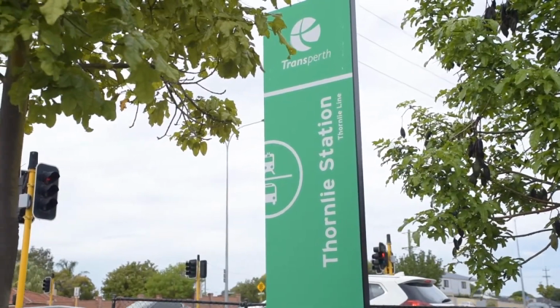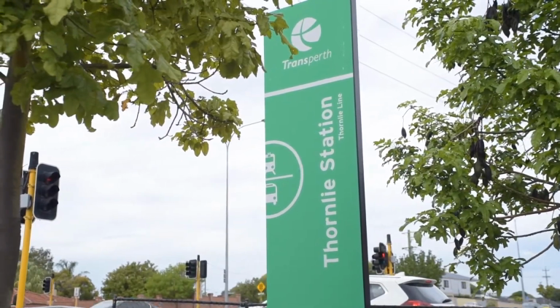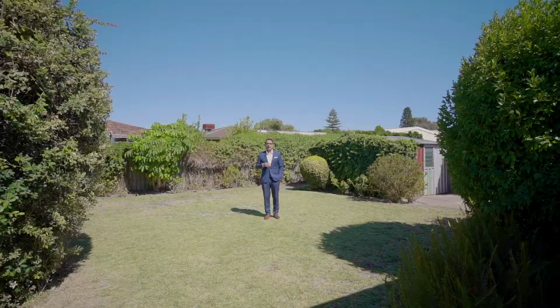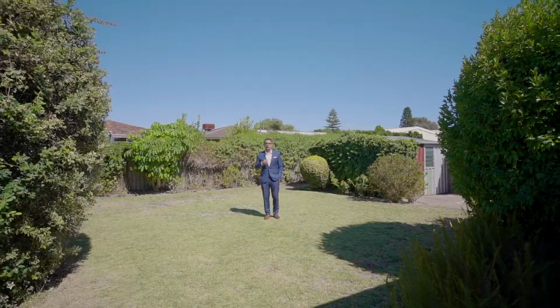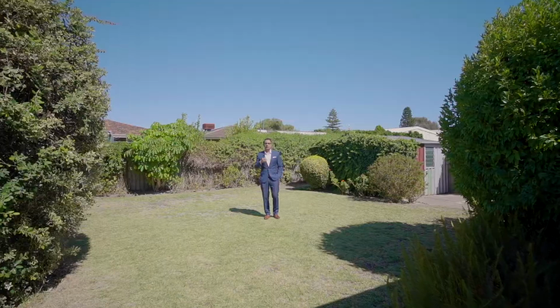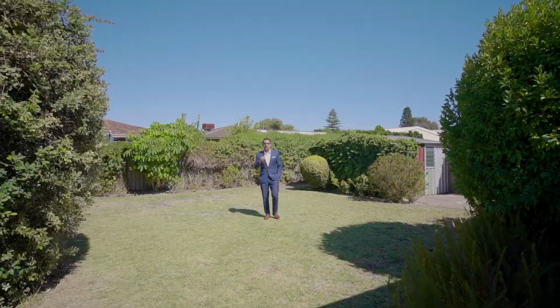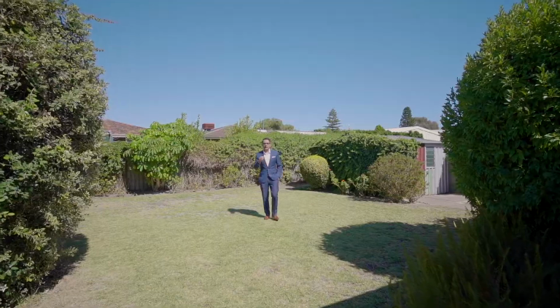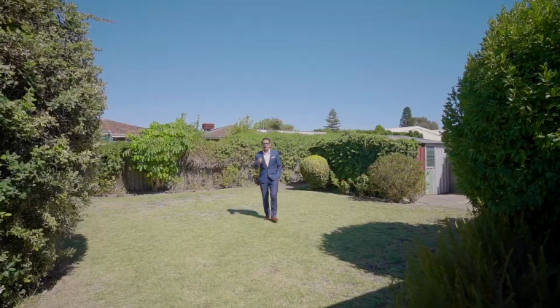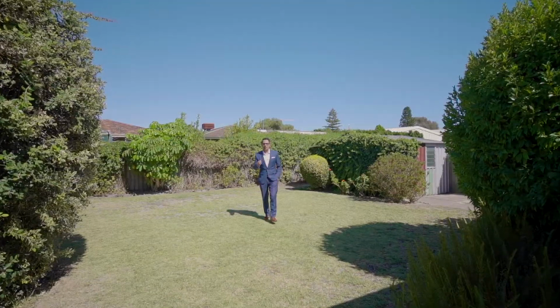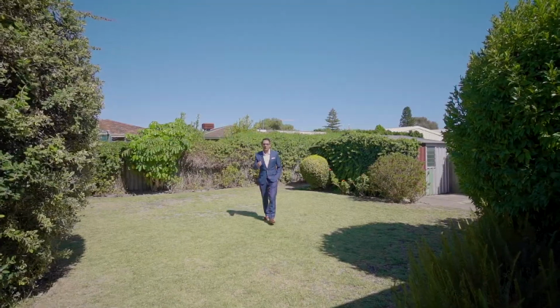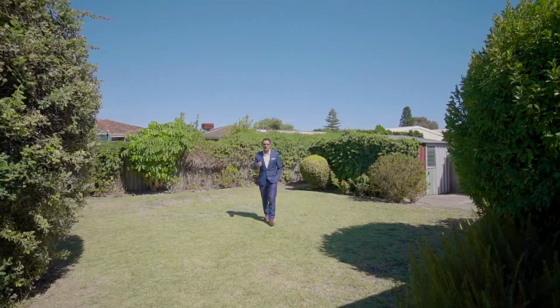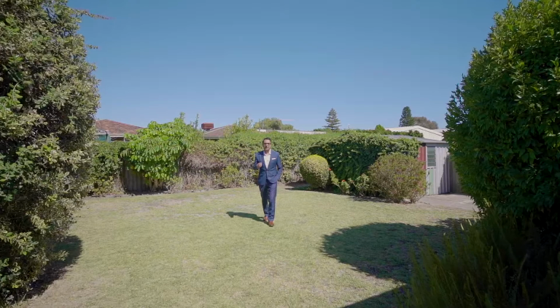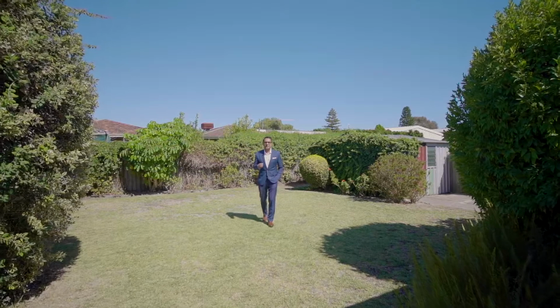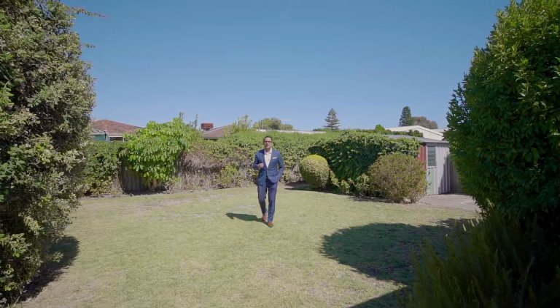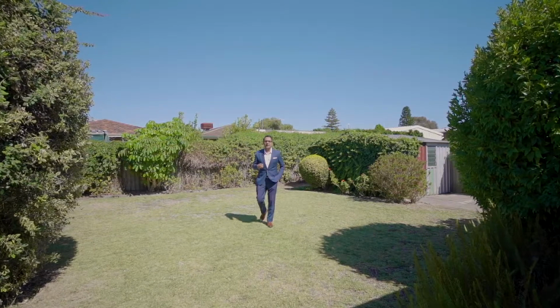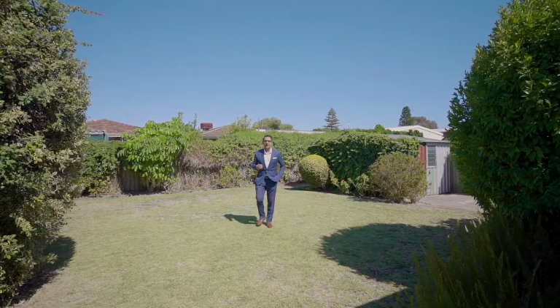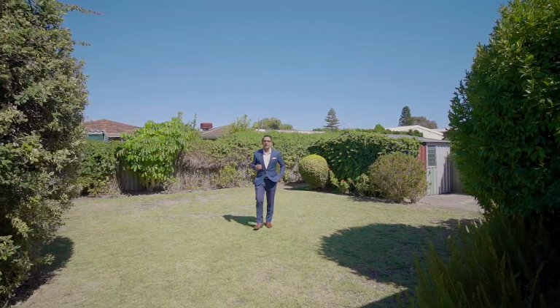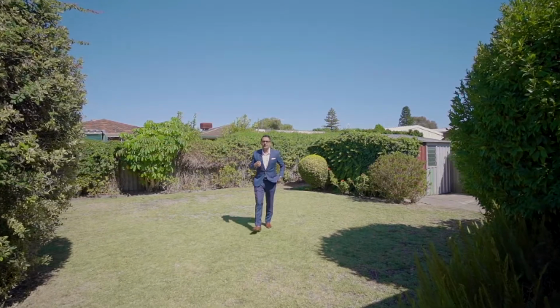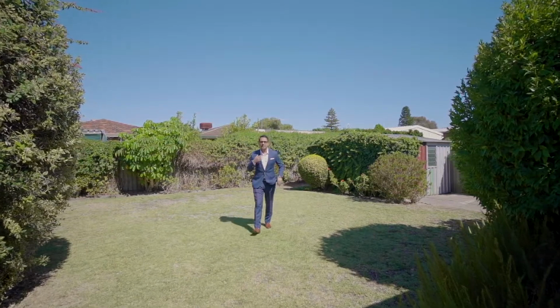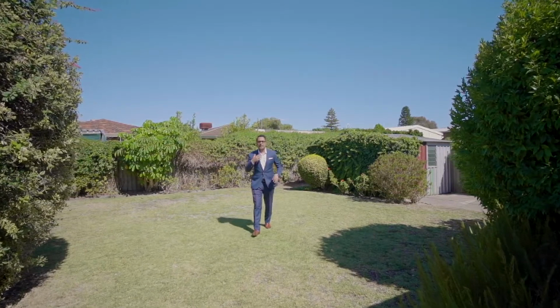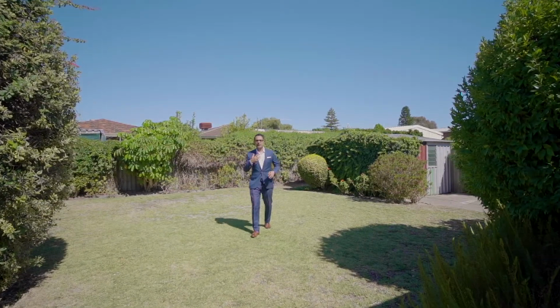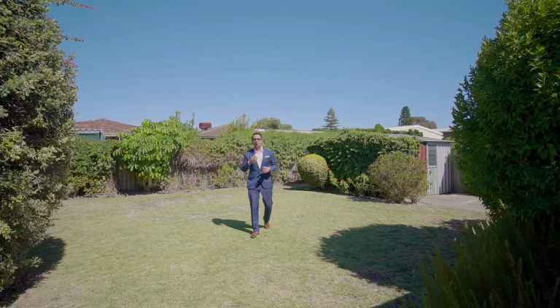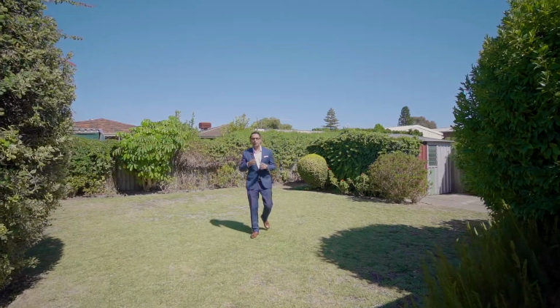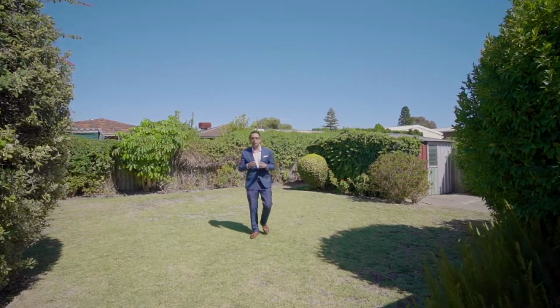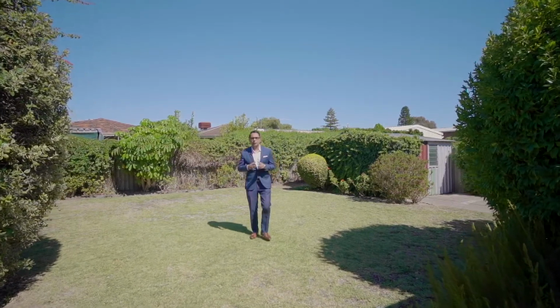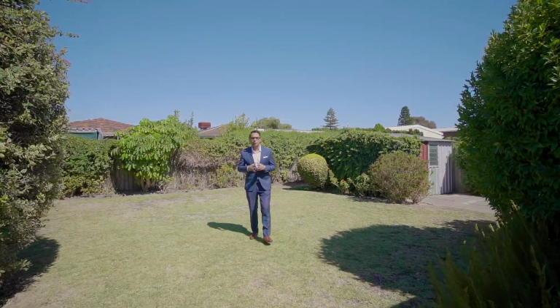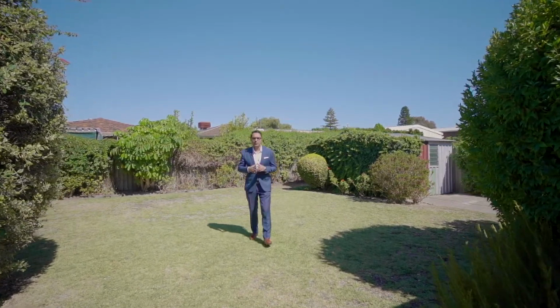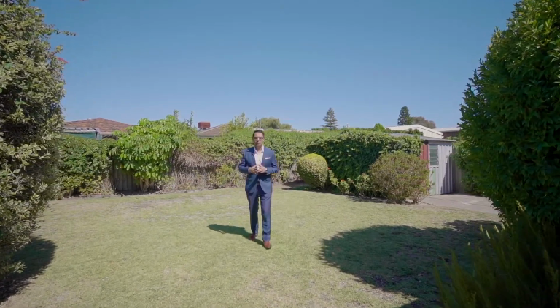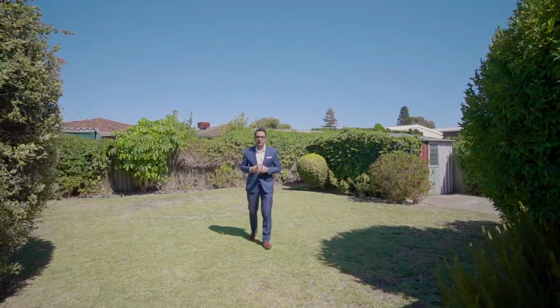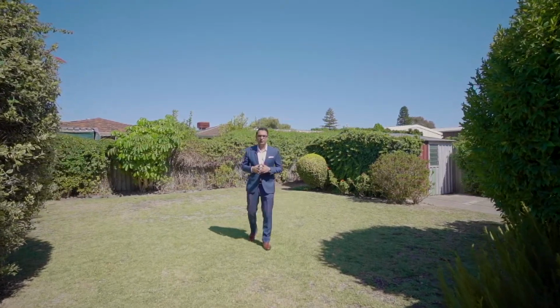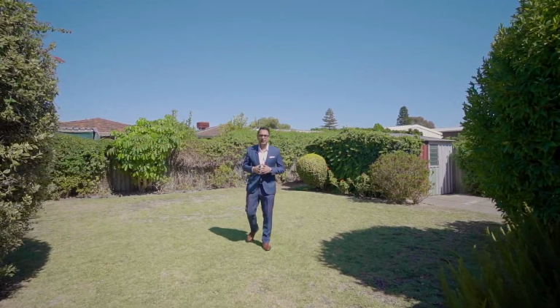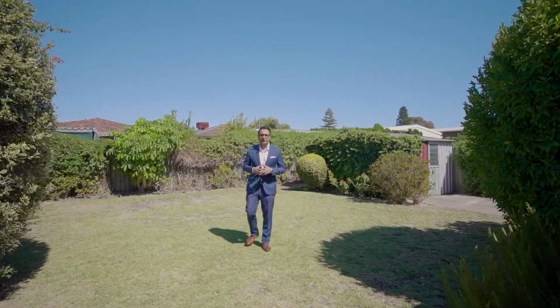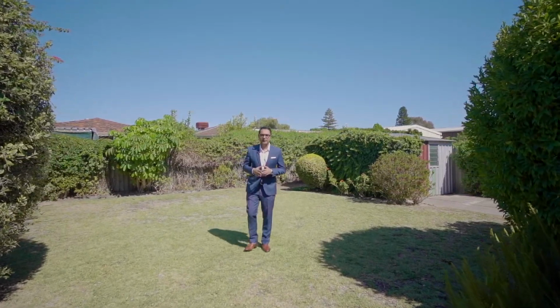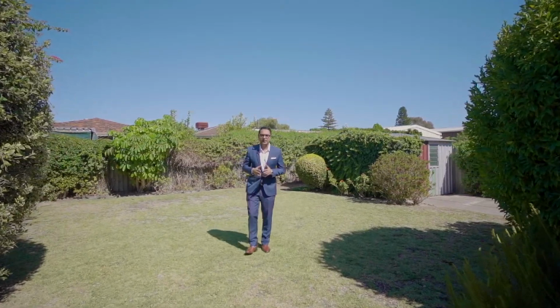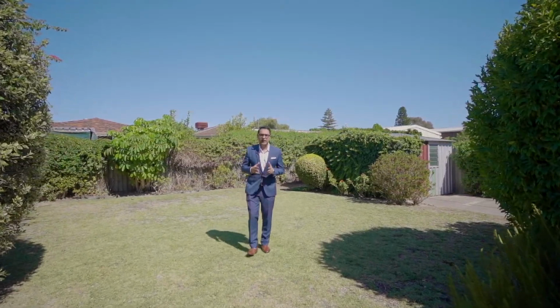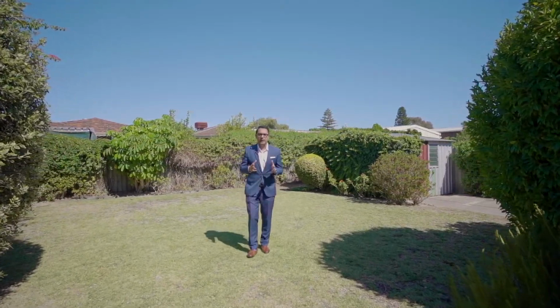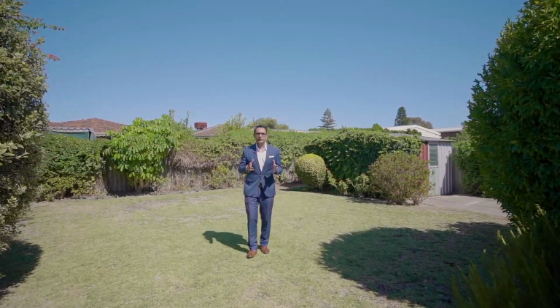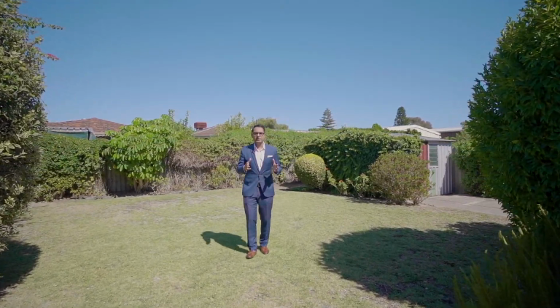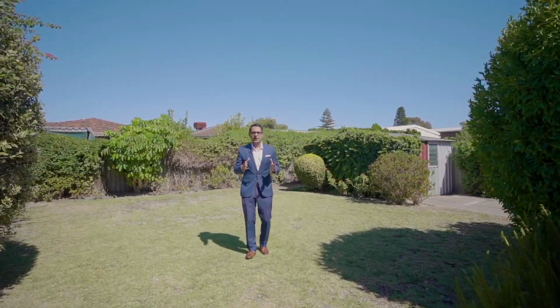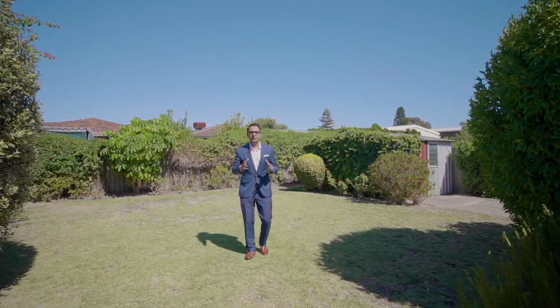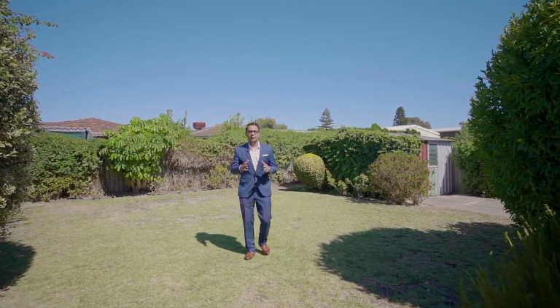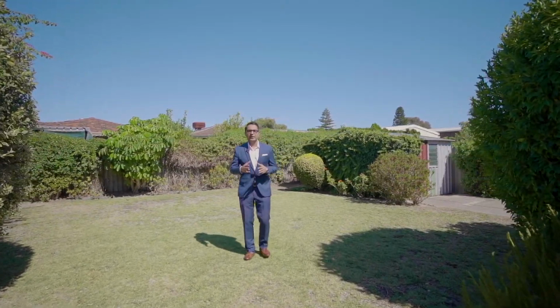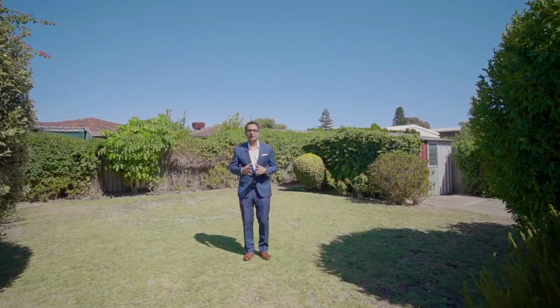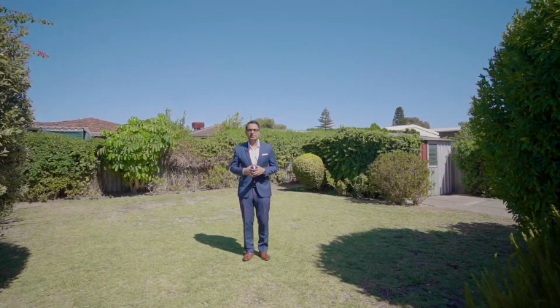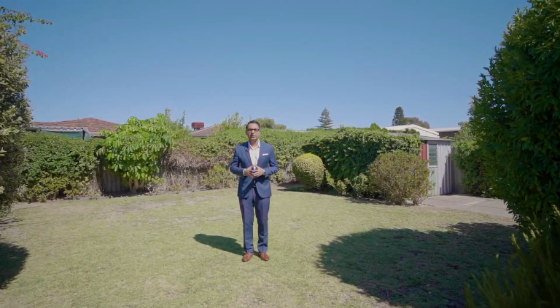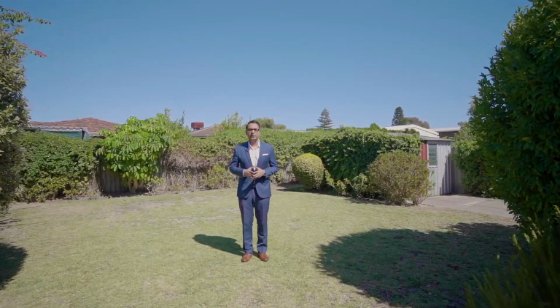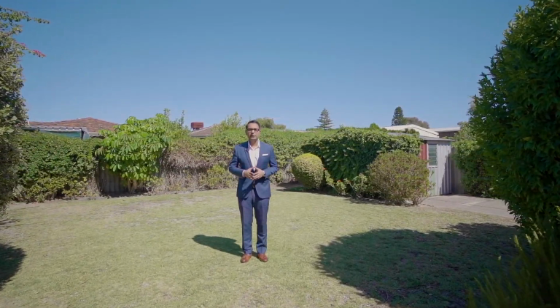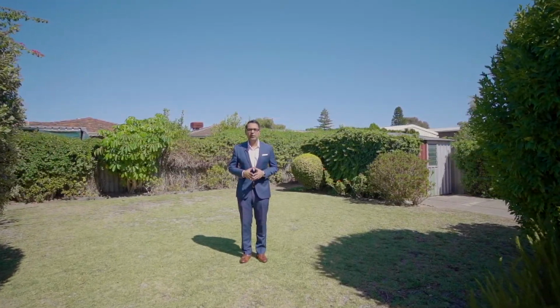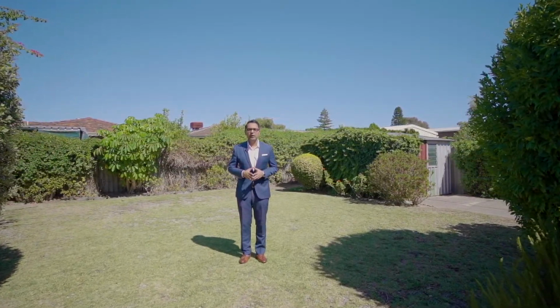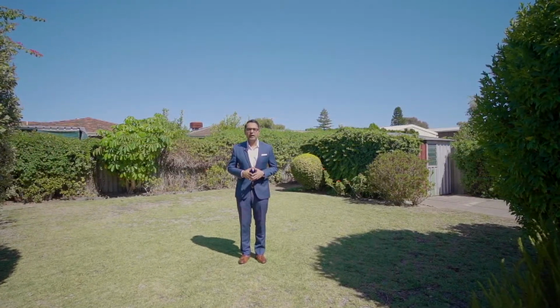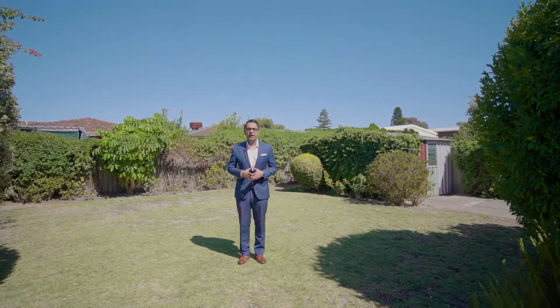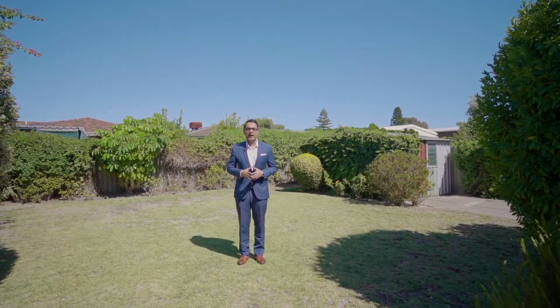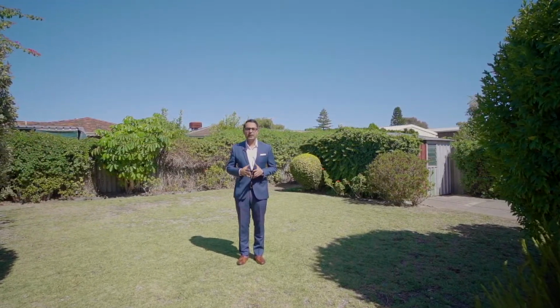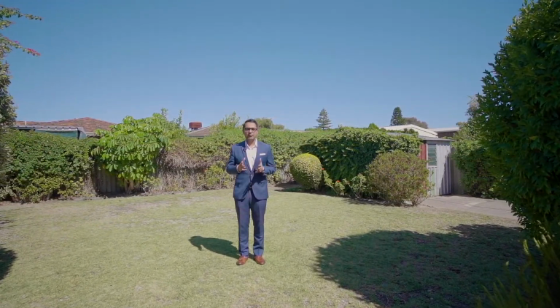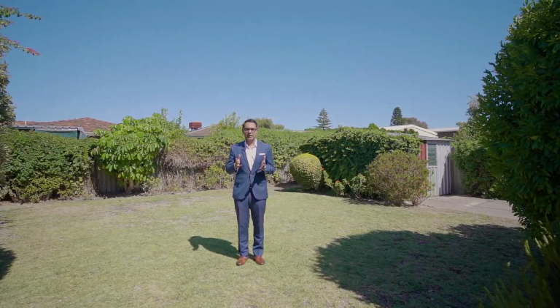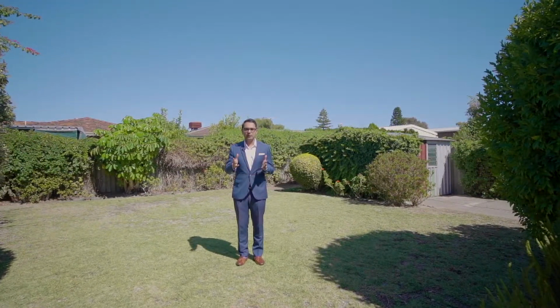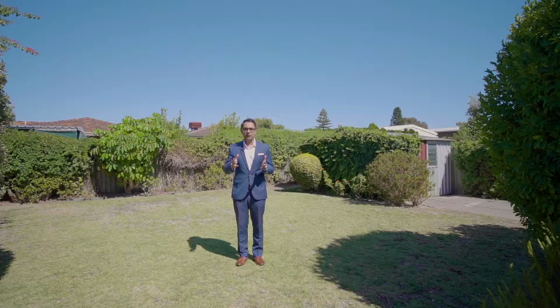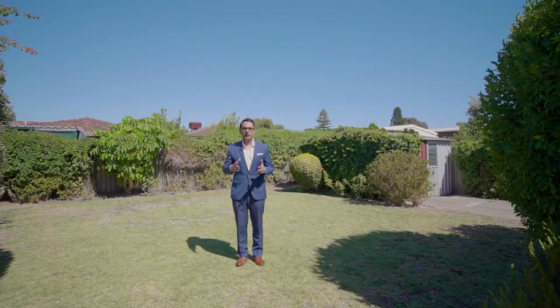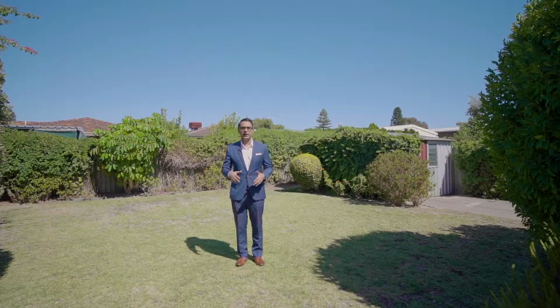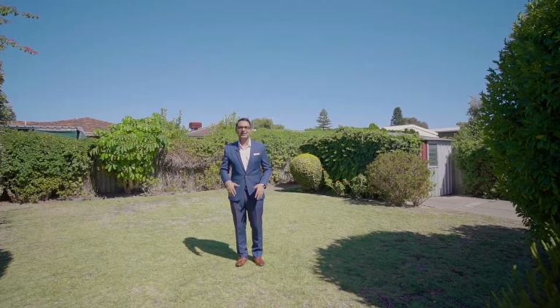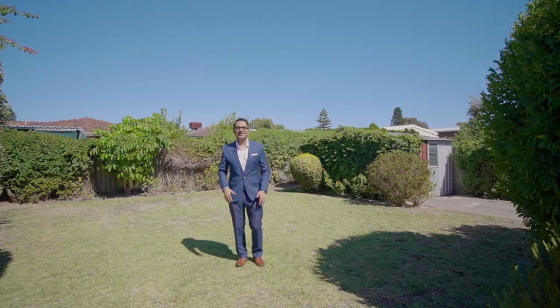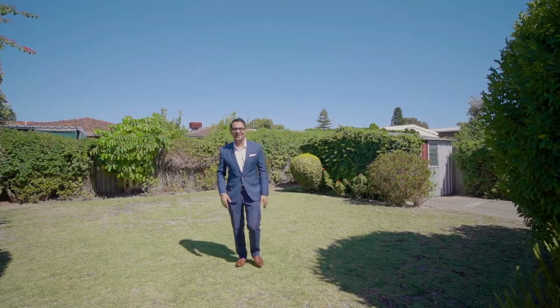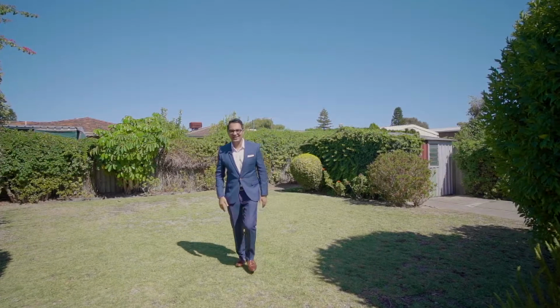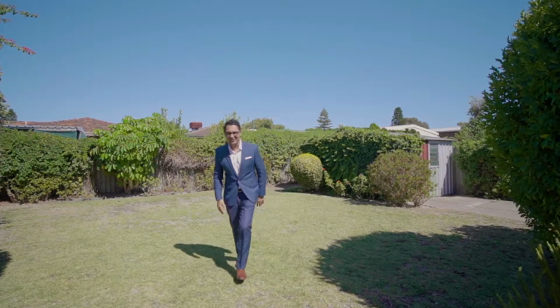If you like what you've seen today, give me a call to book a private inspection. I'm Shabazz from LJ Hooker Thornley. Have a wonderful day. Thank you.